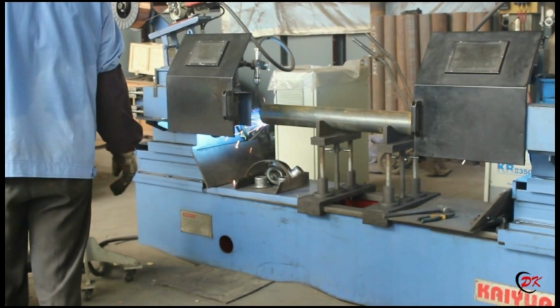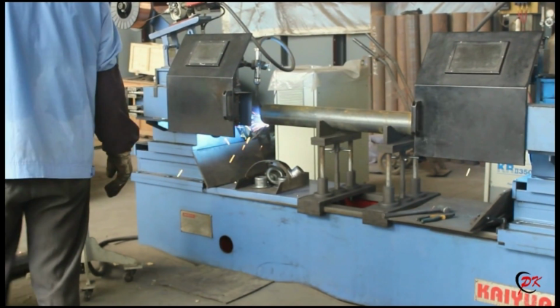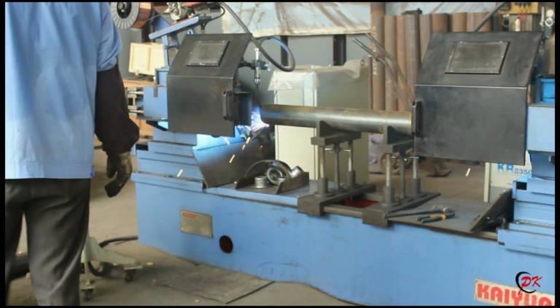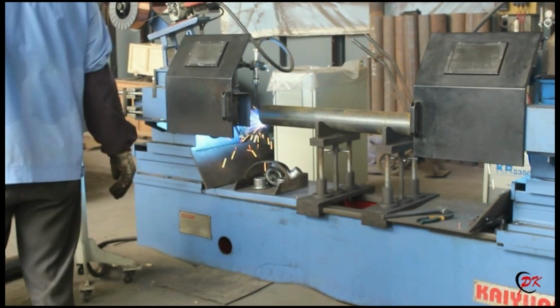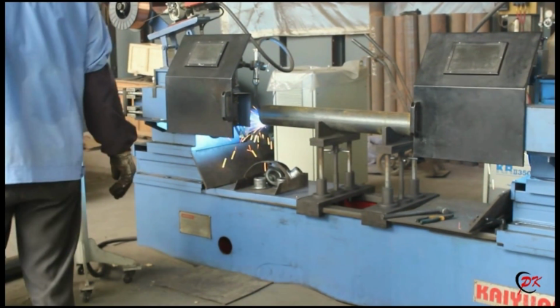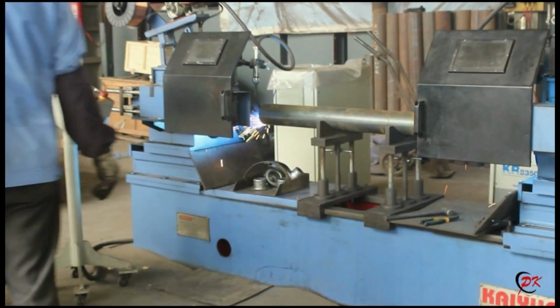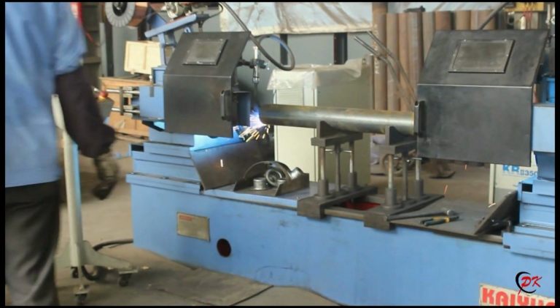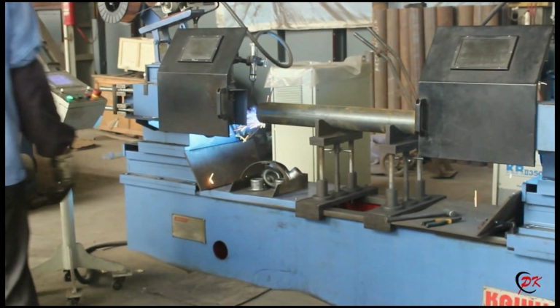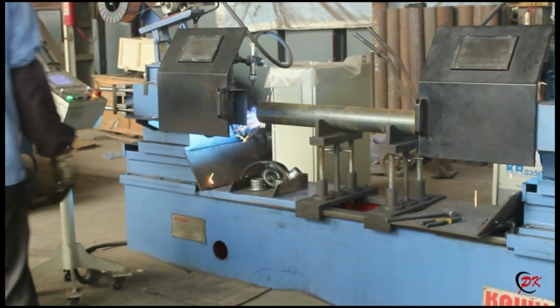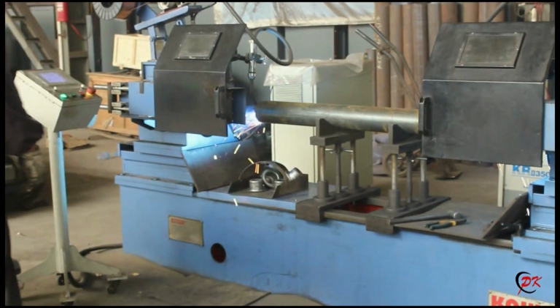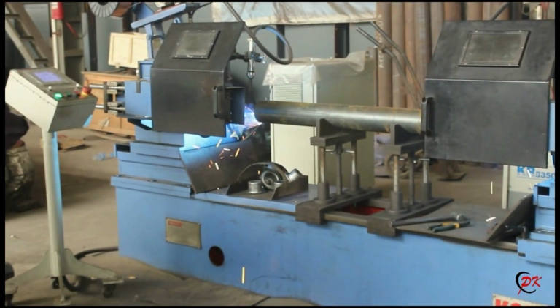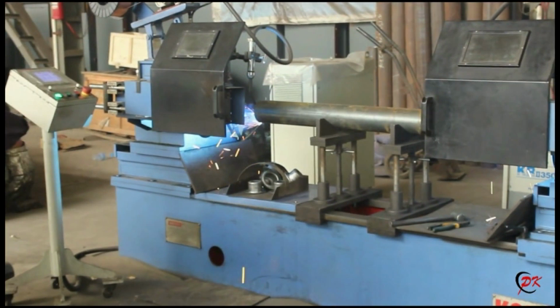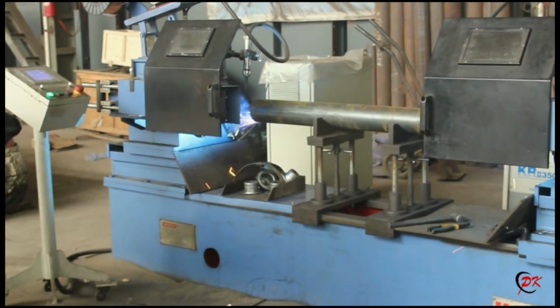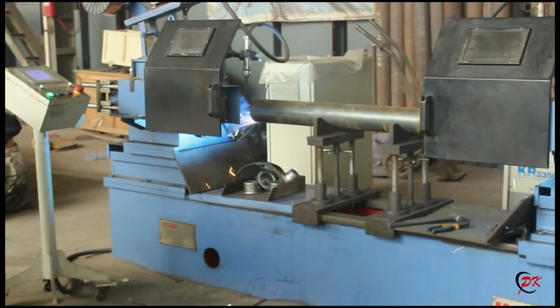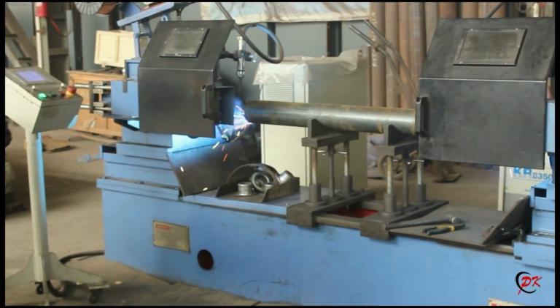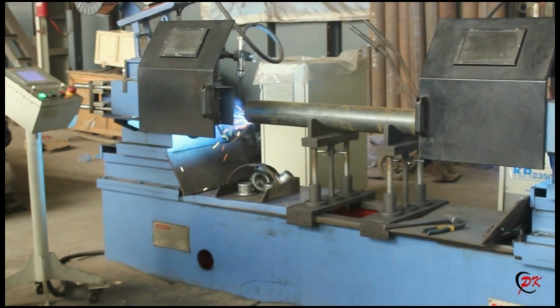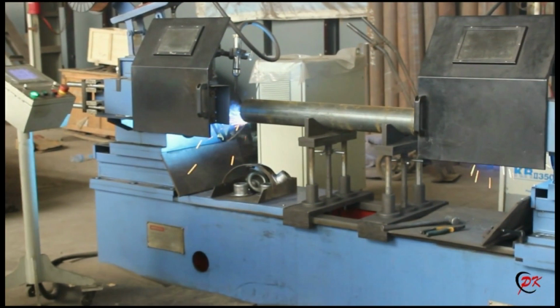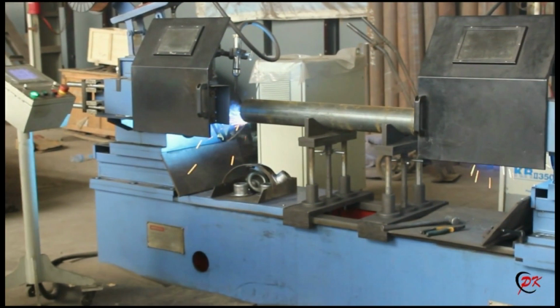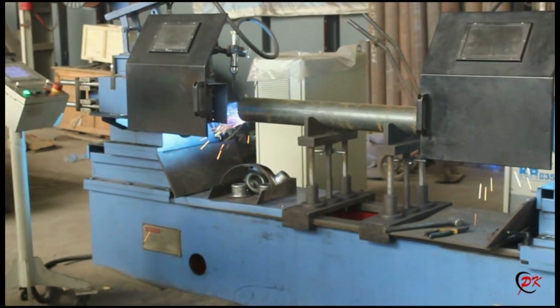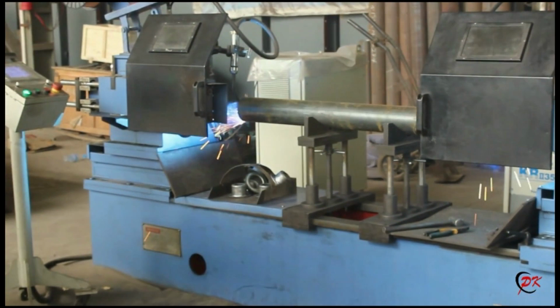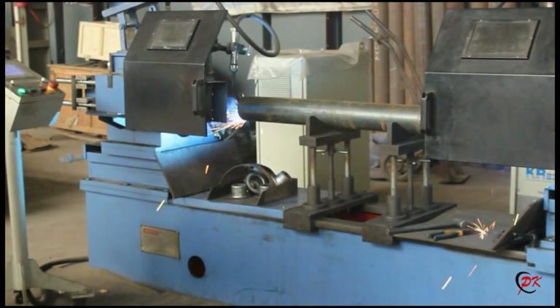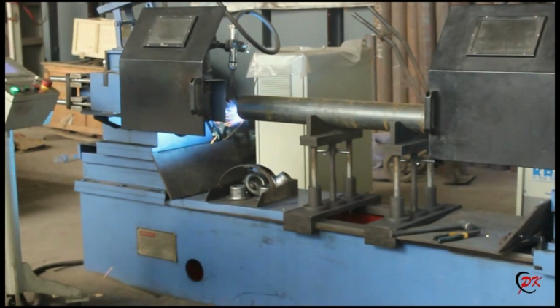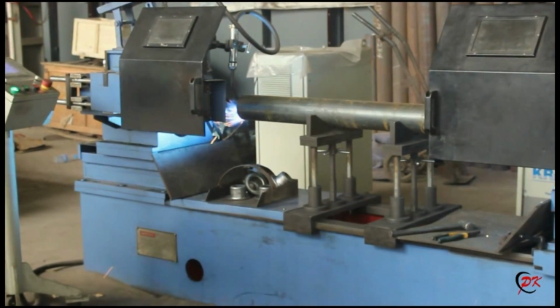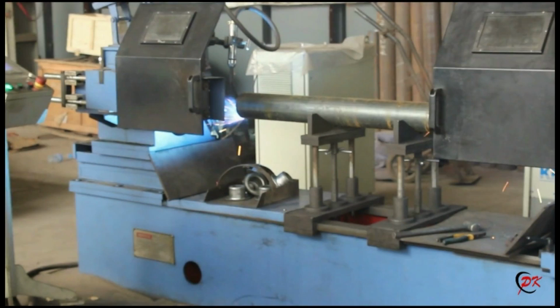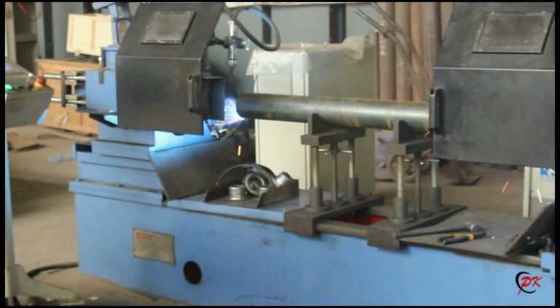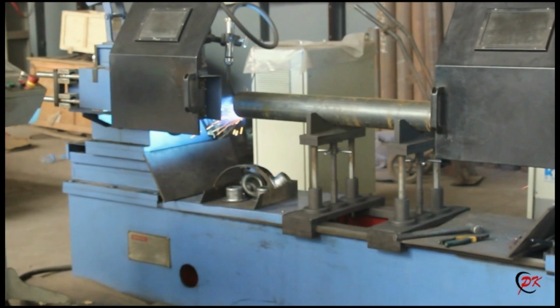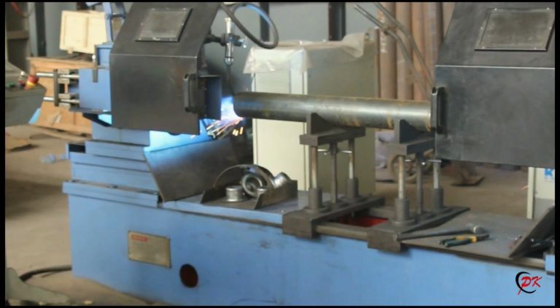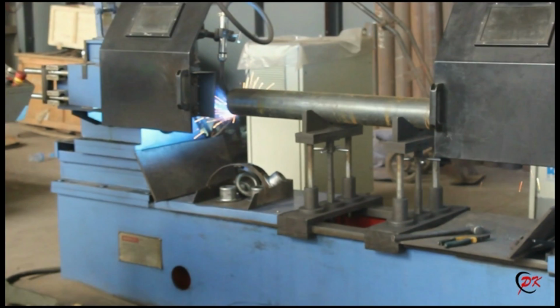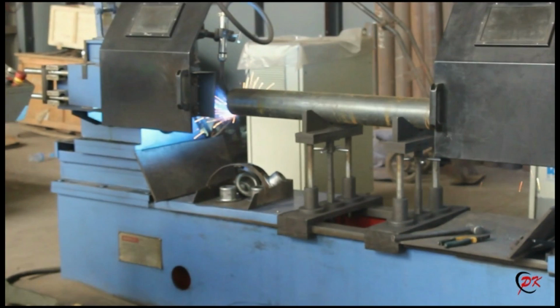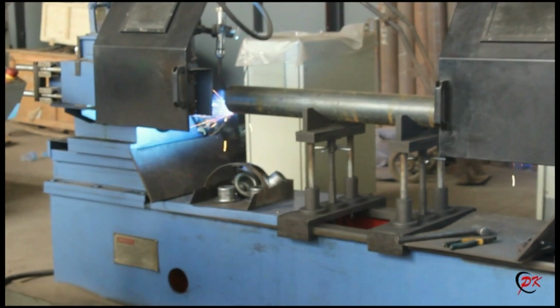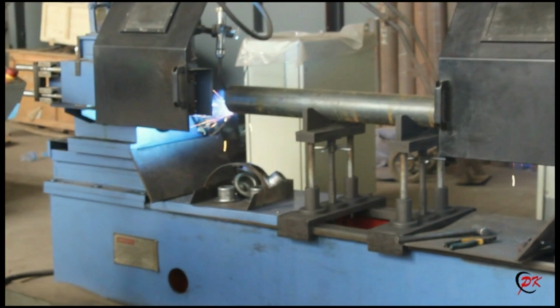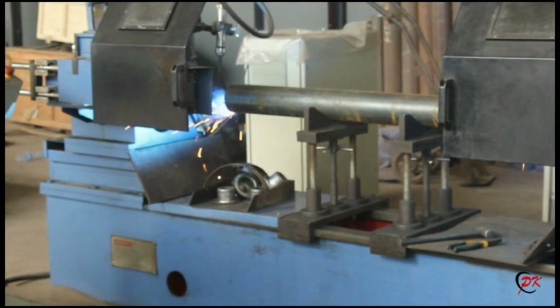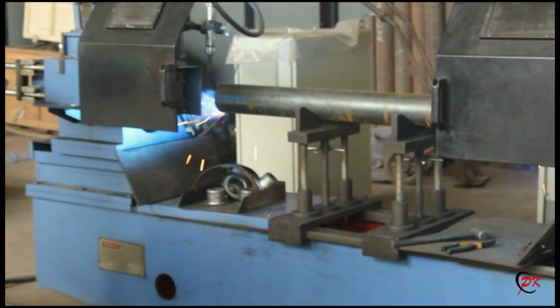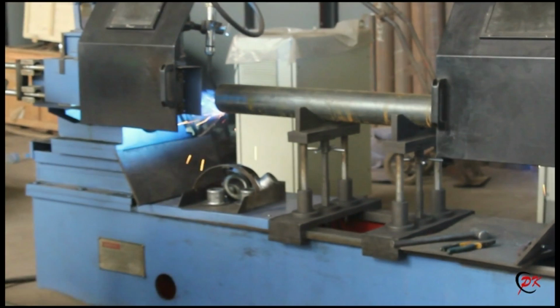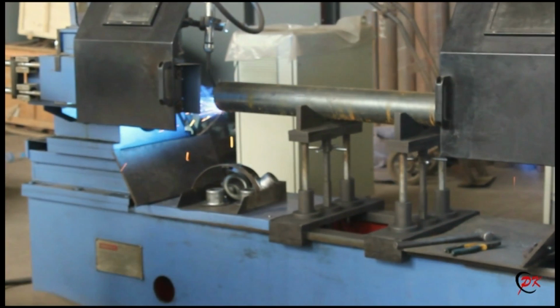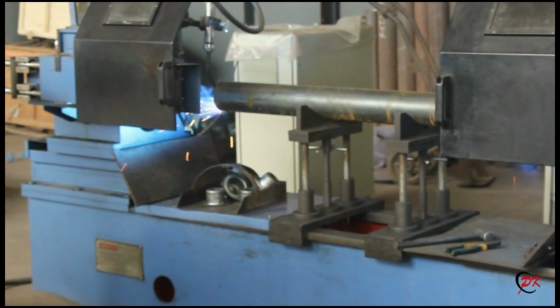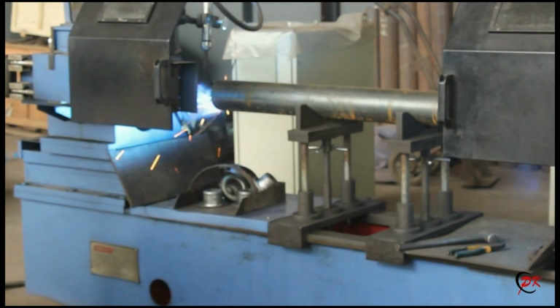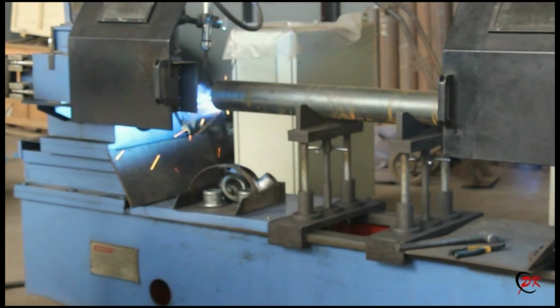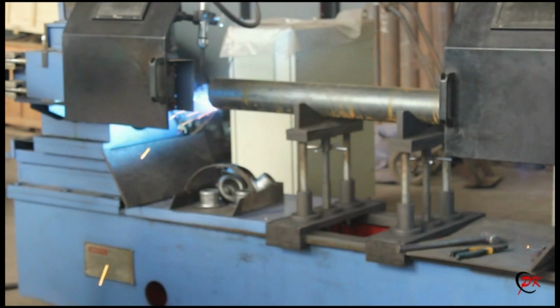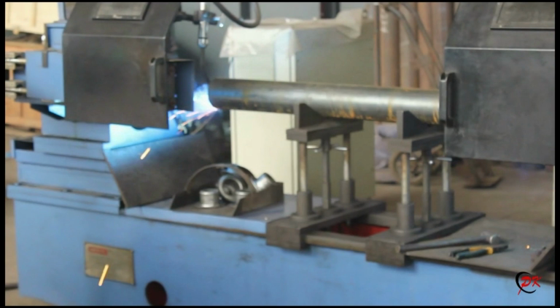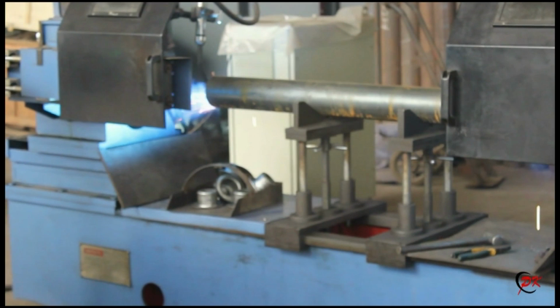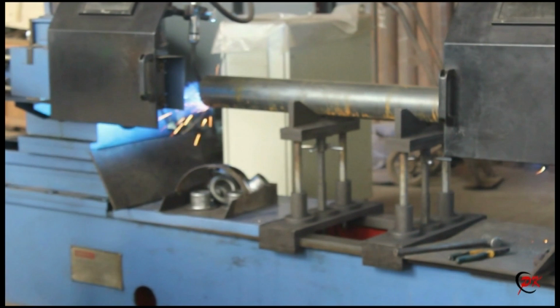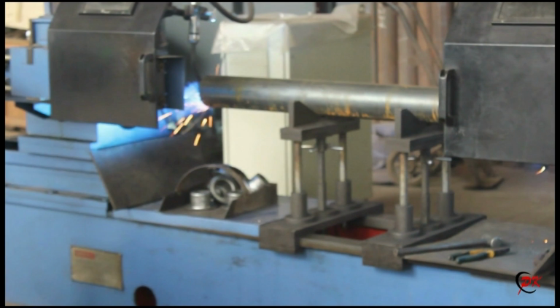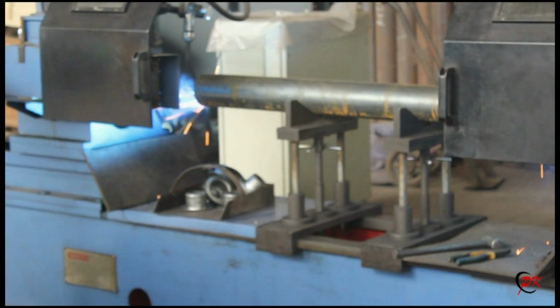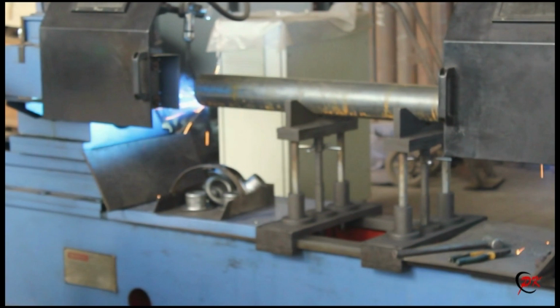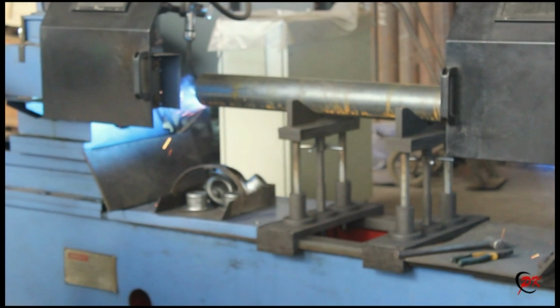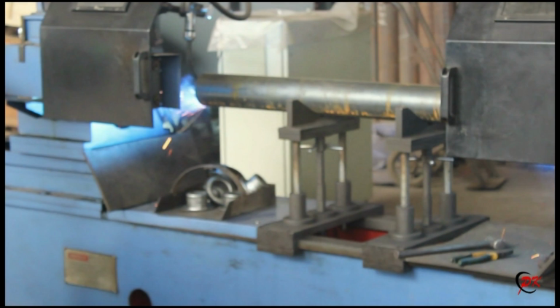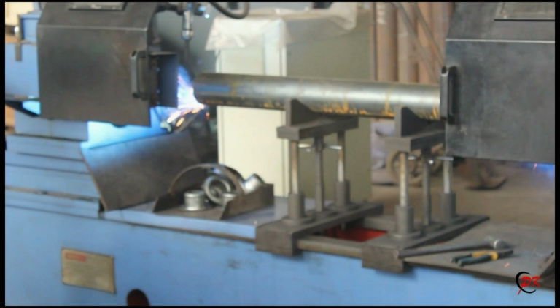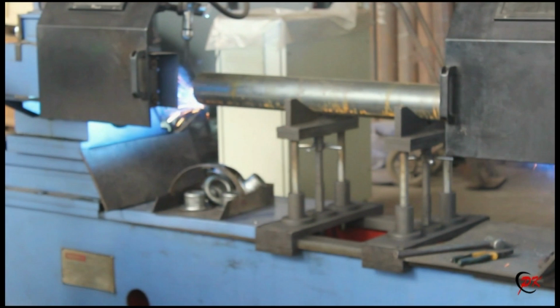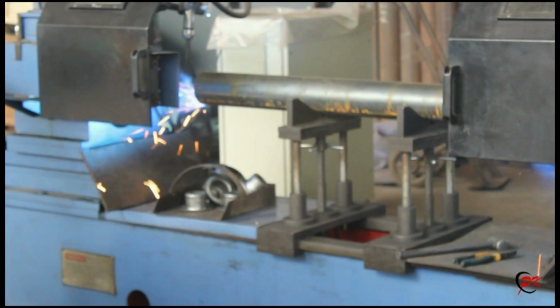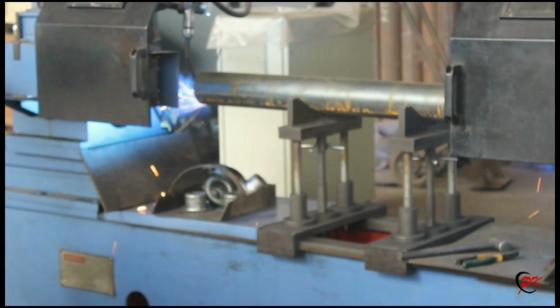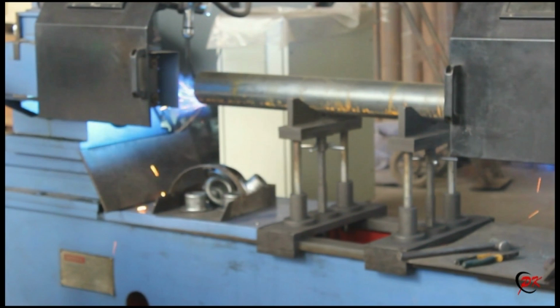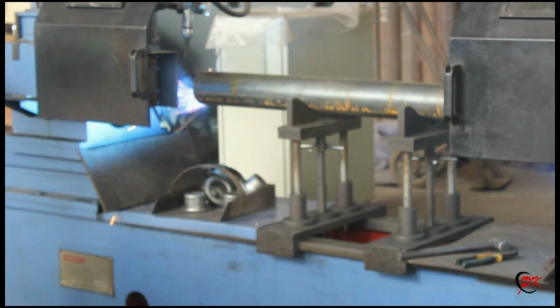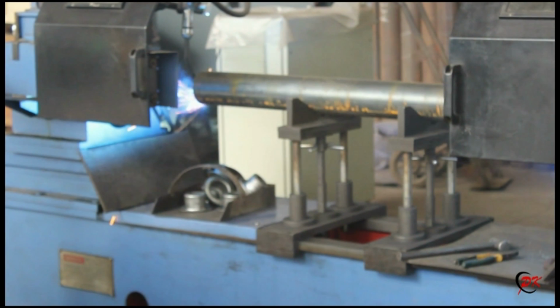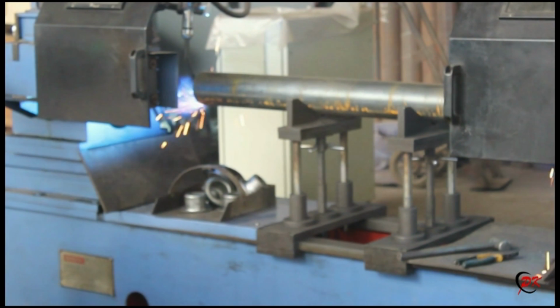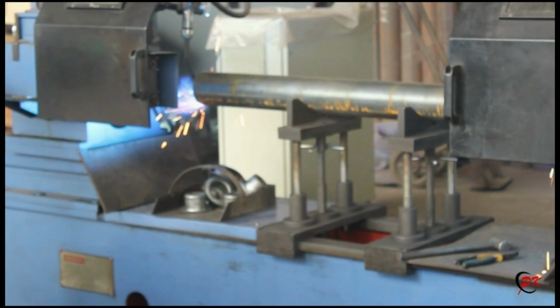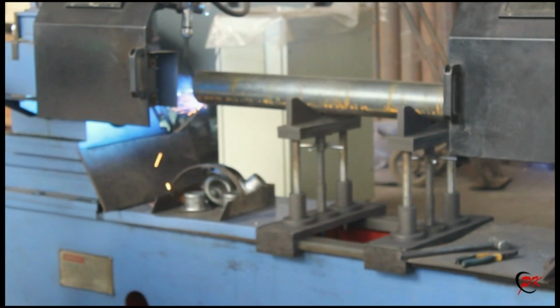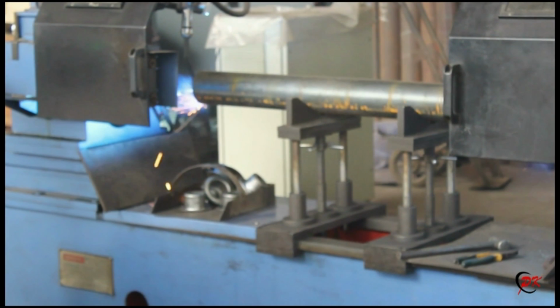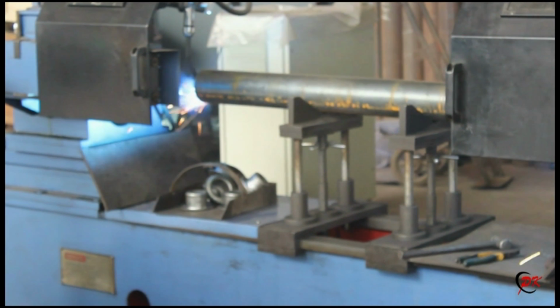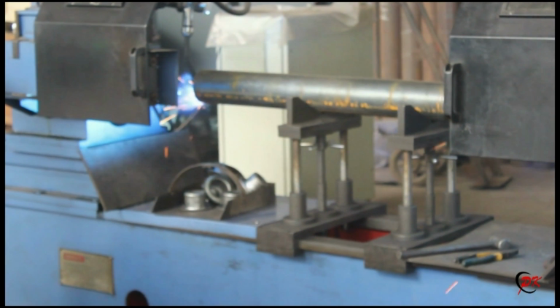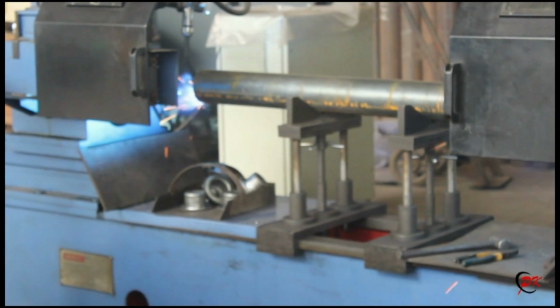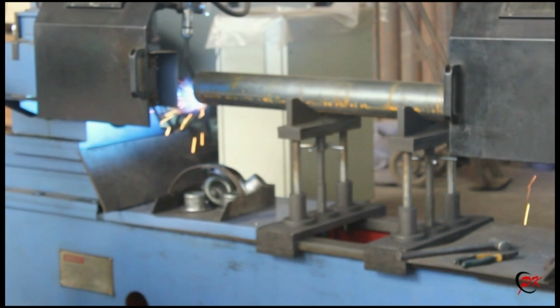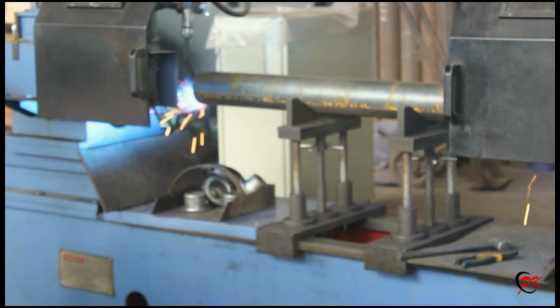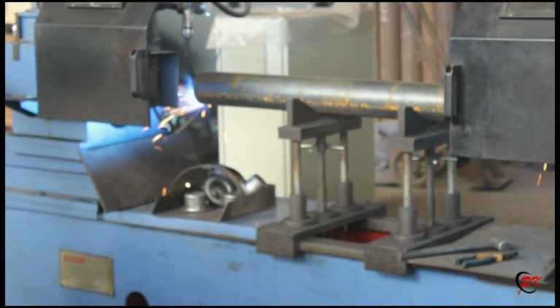And then we will see that the bearing blocks are welded into the steel pipe strongly. At this time, we are running.